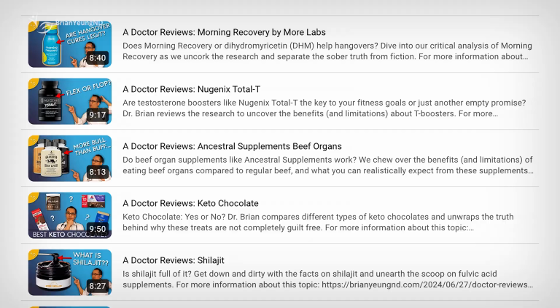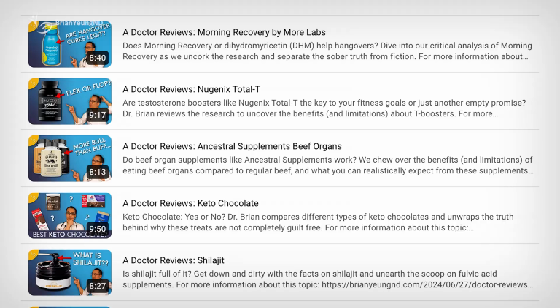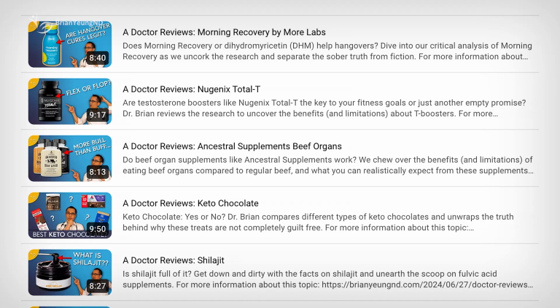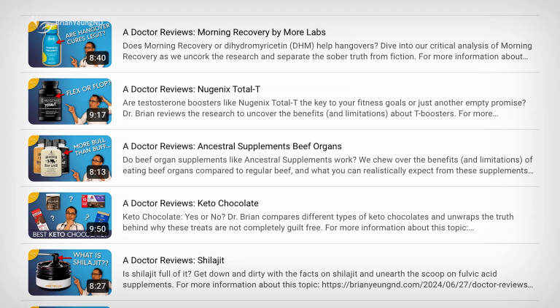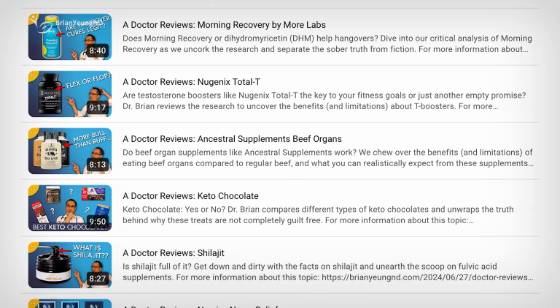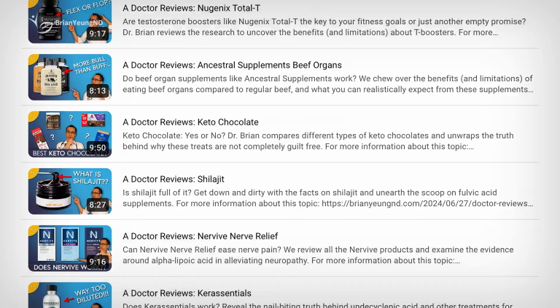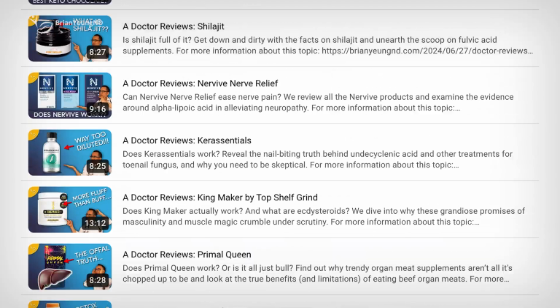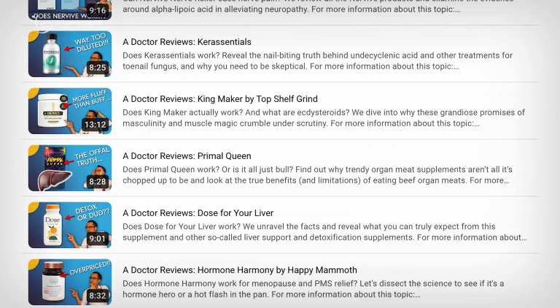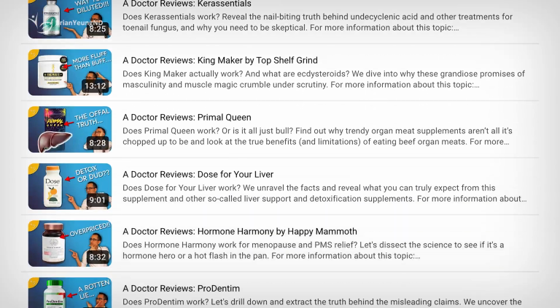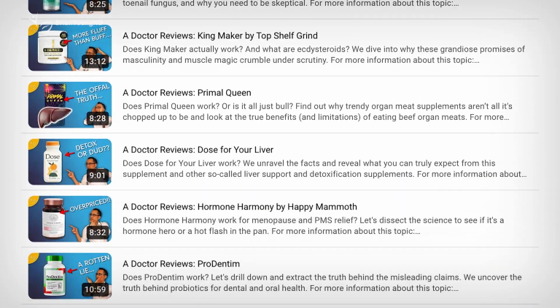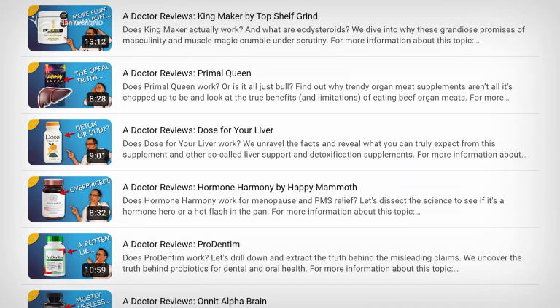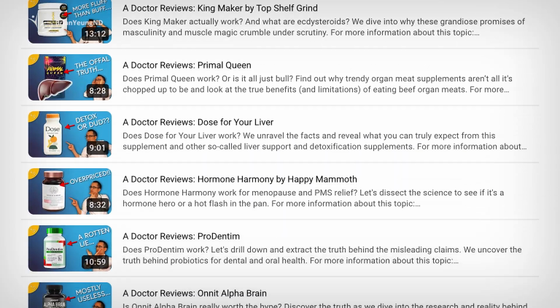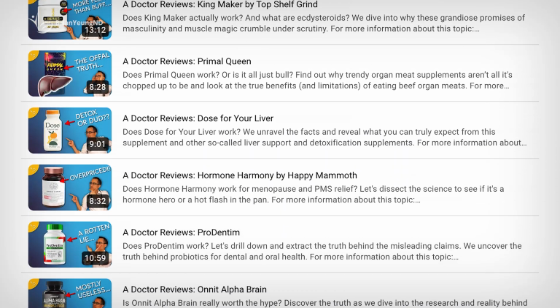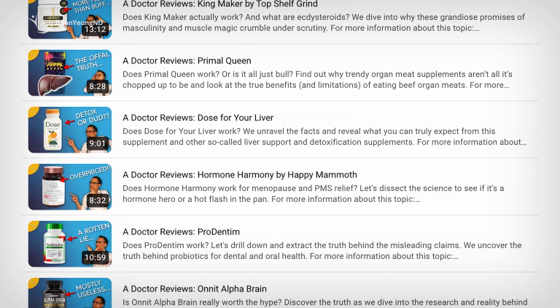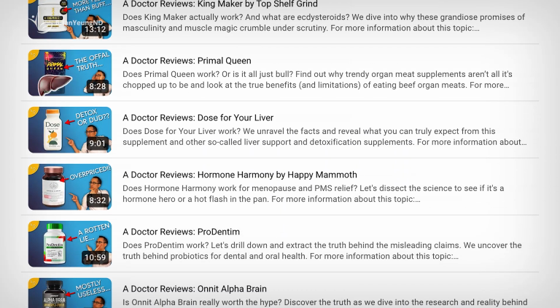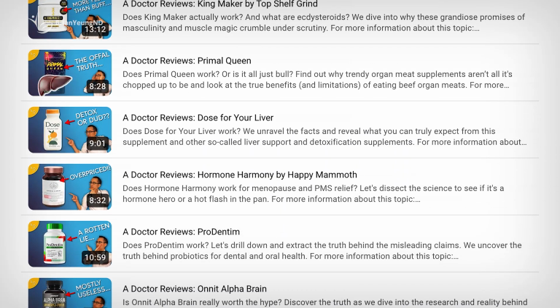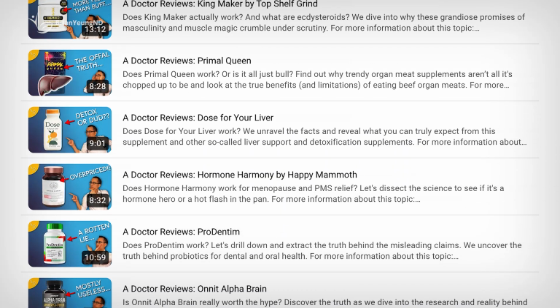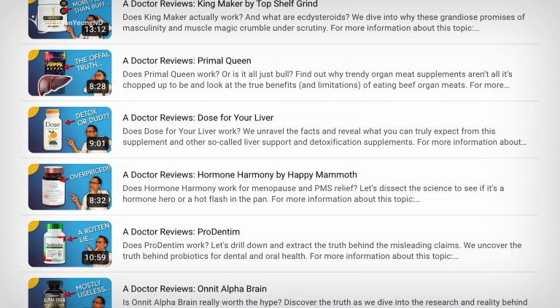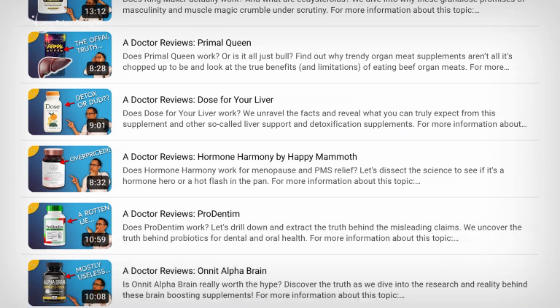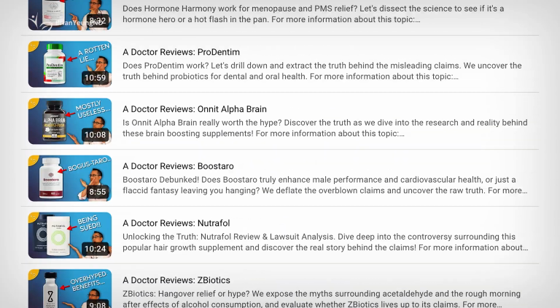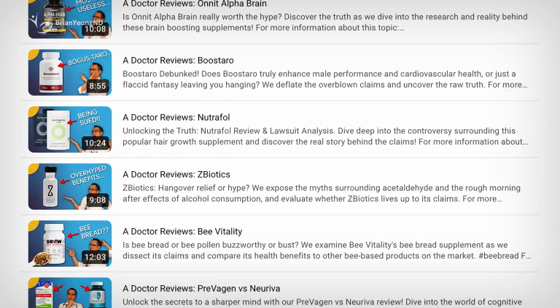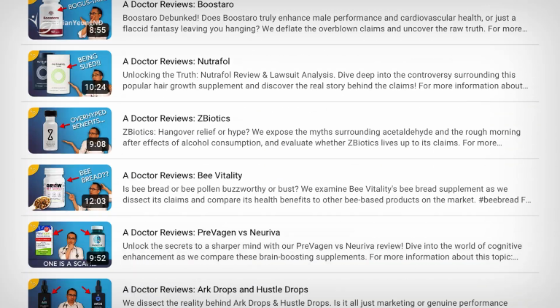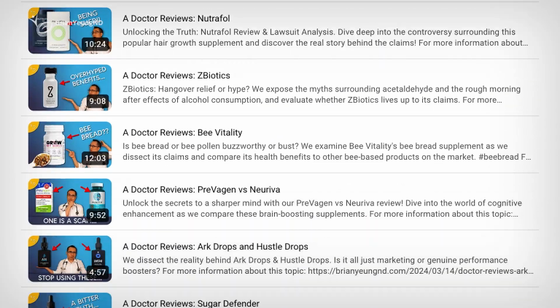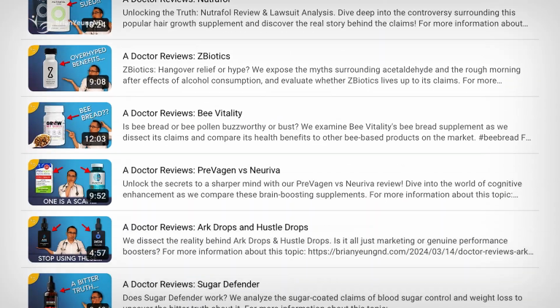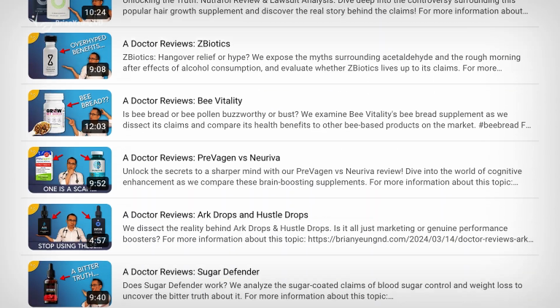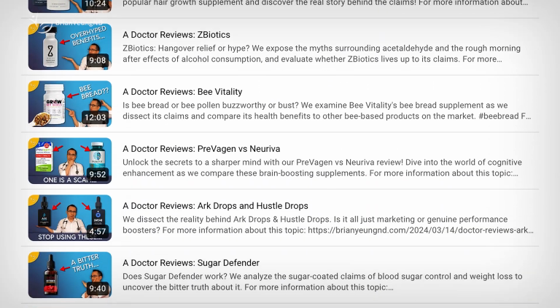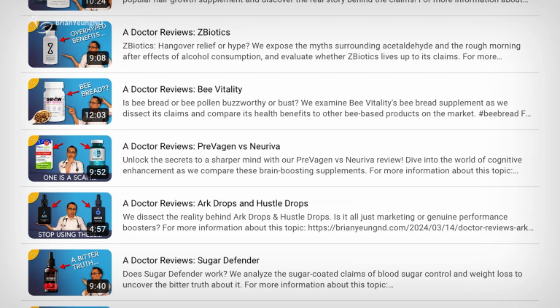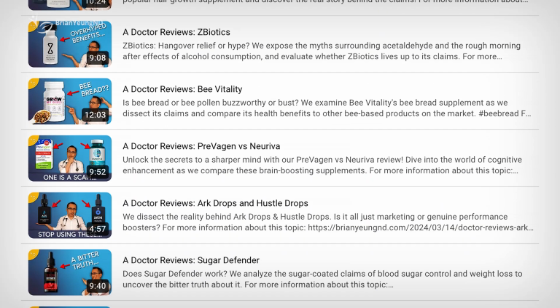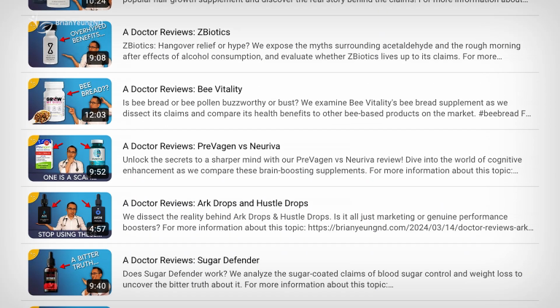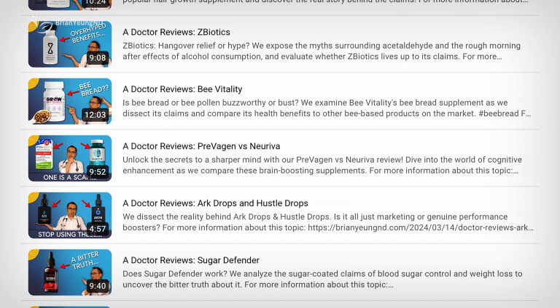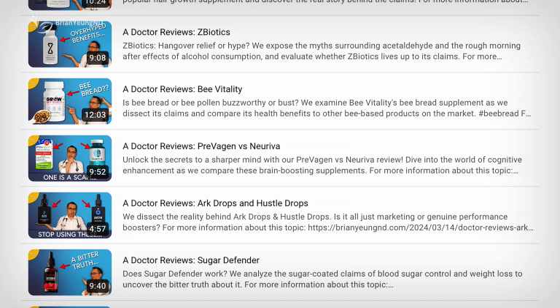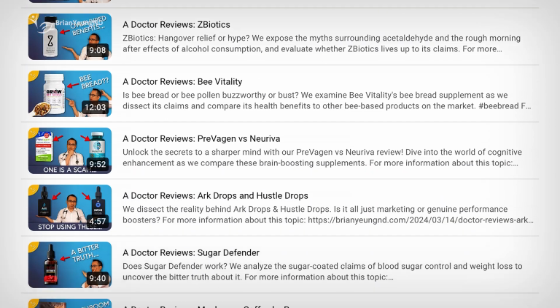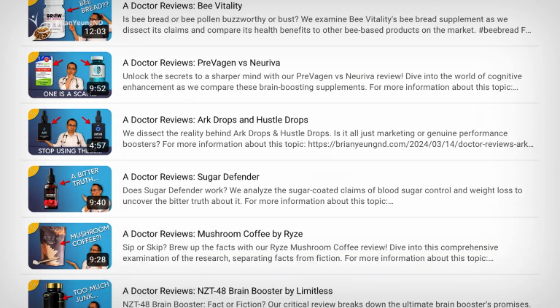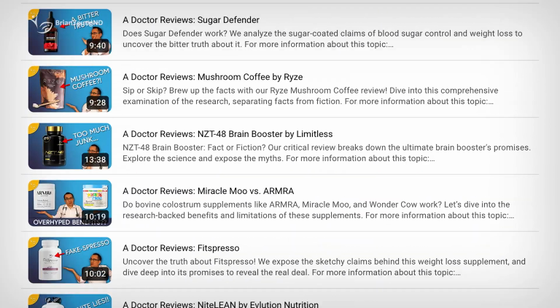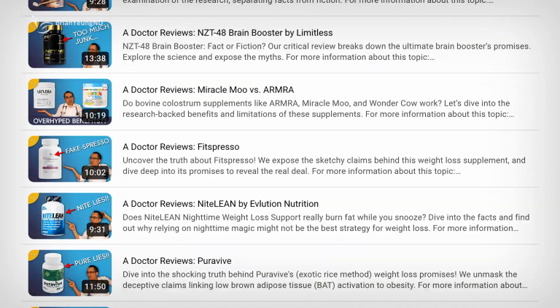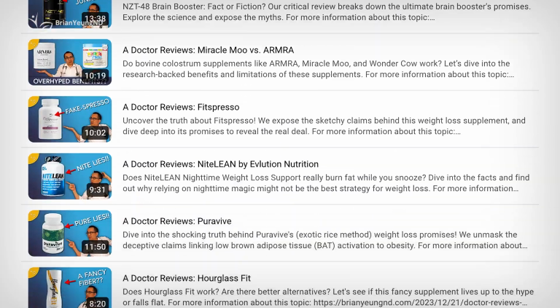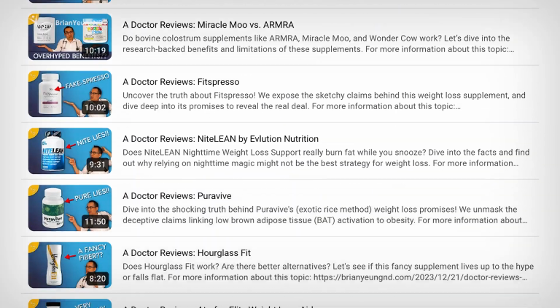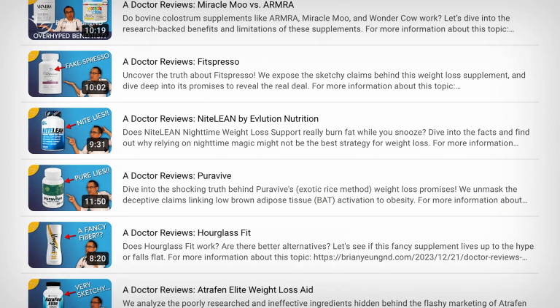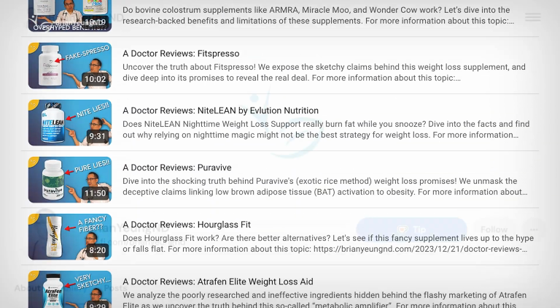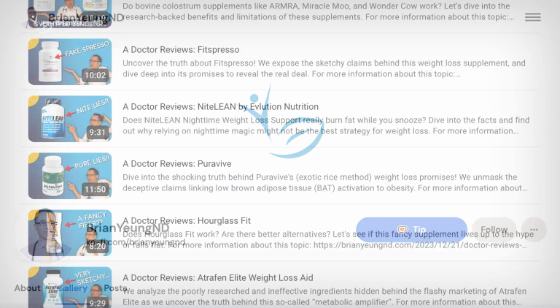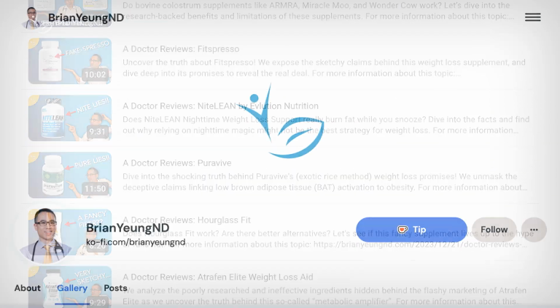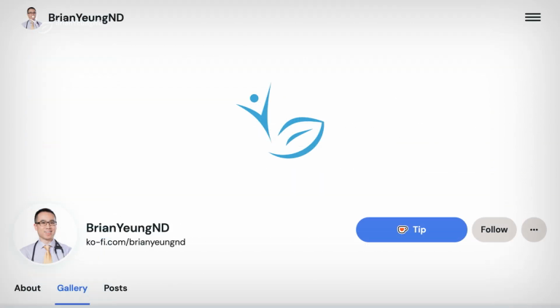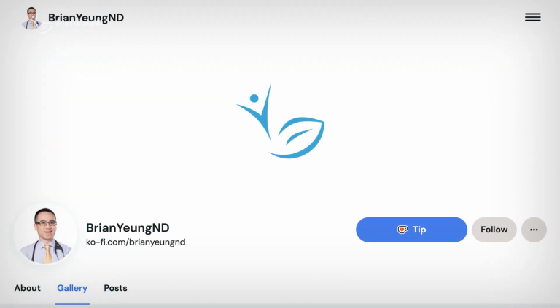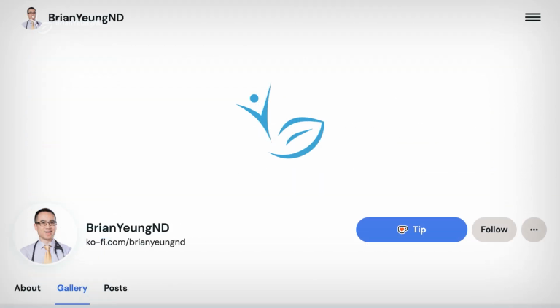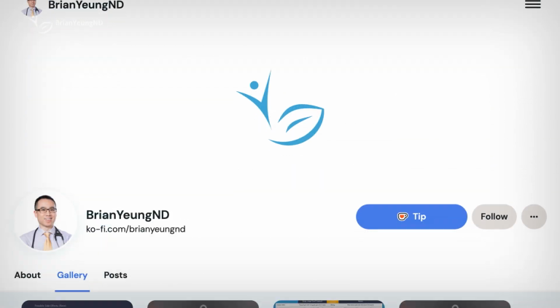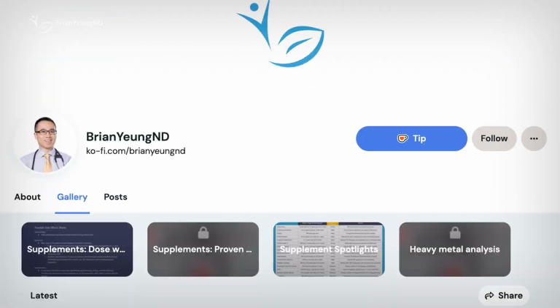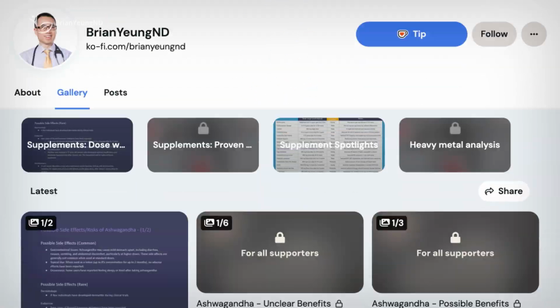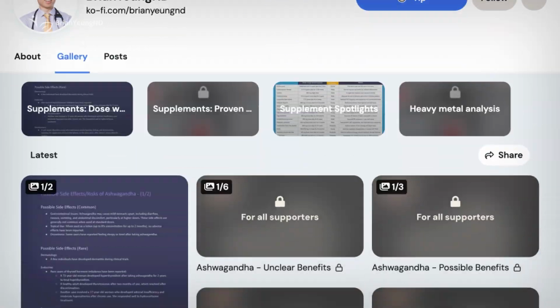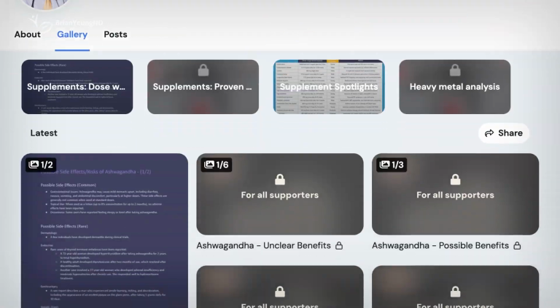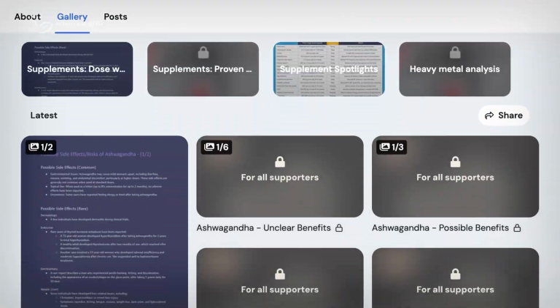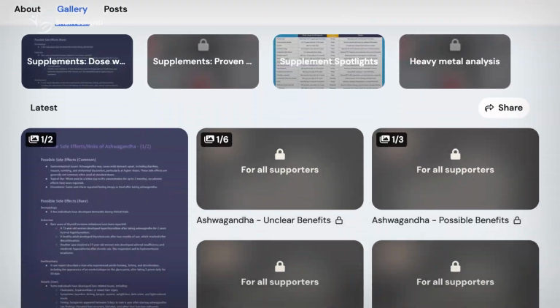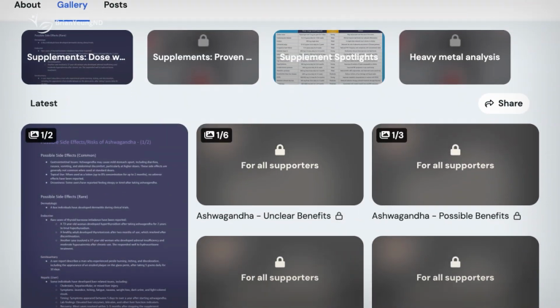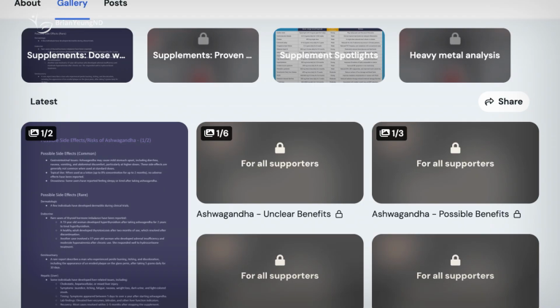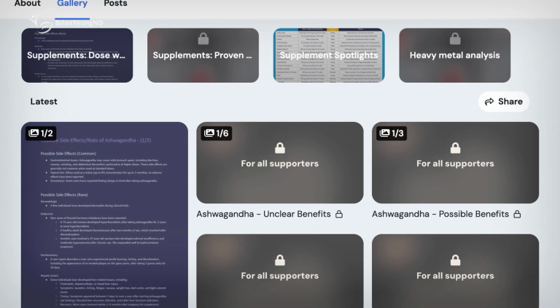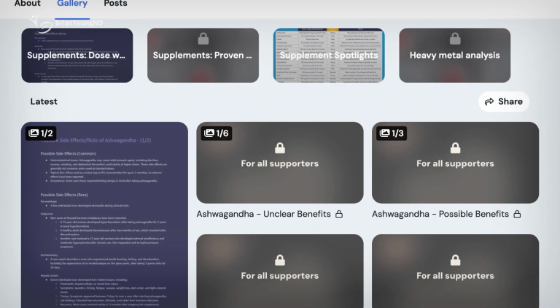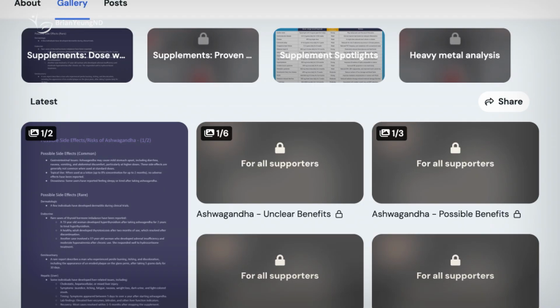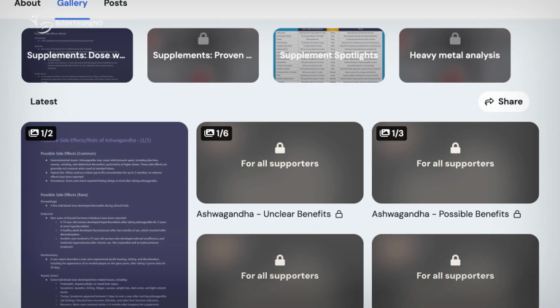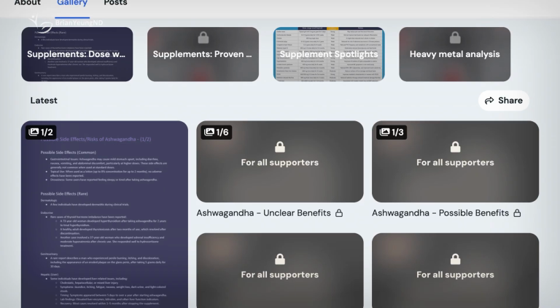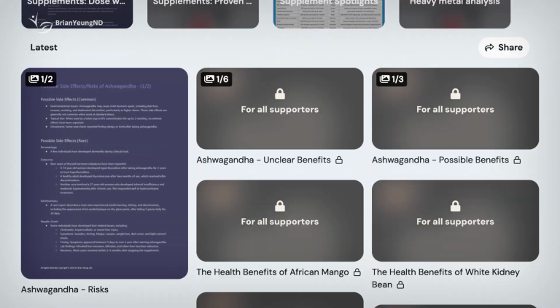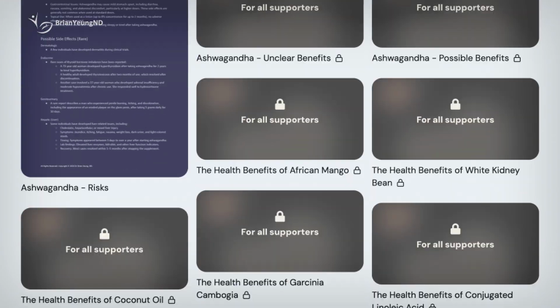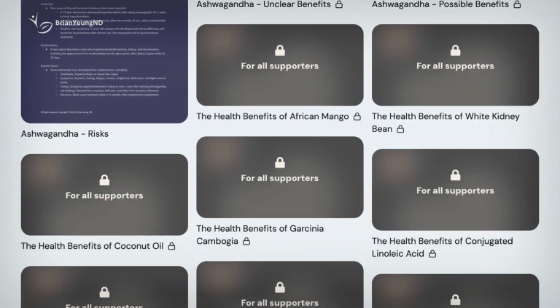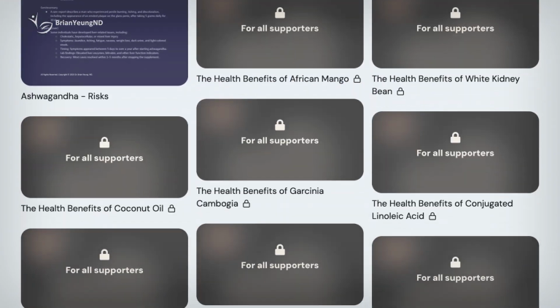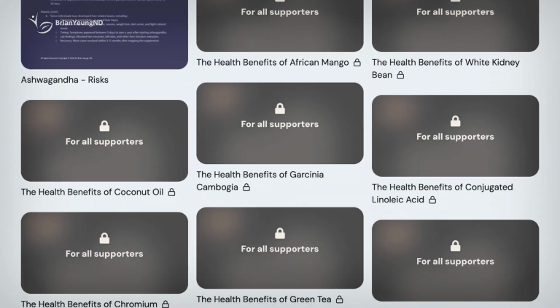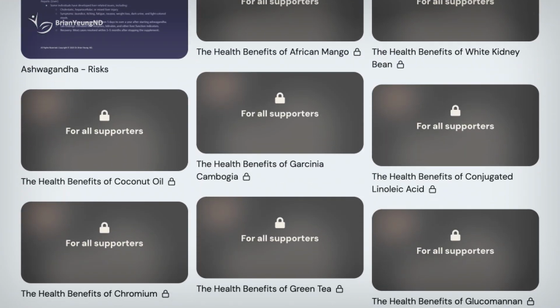By the way, I review a lot of supplements here, so subscribe and hit the bell to stay updated, and support me on Ko-fi if you enjoy the content.